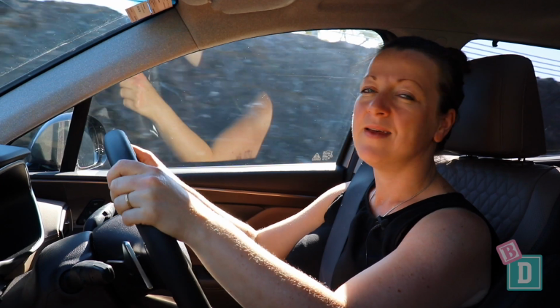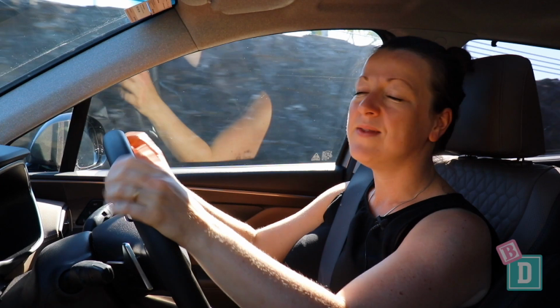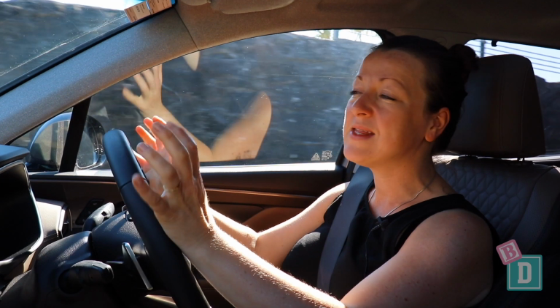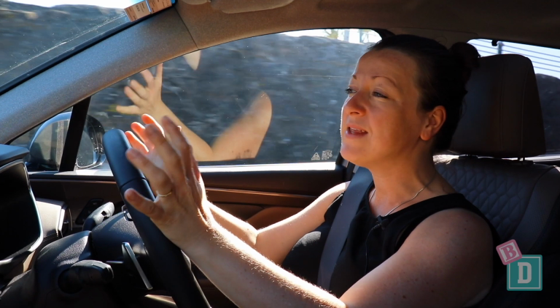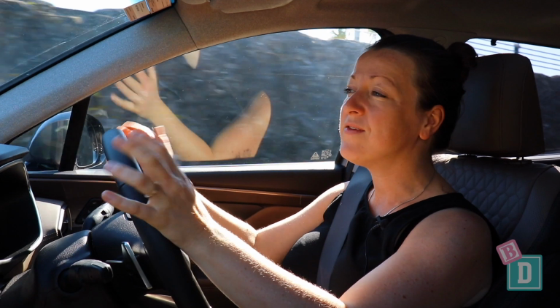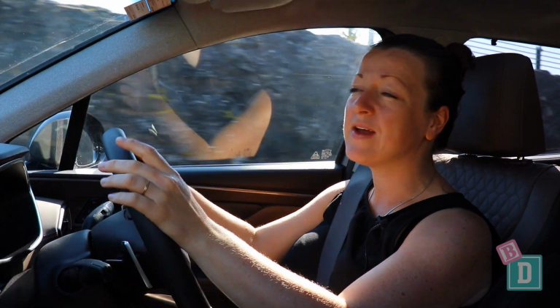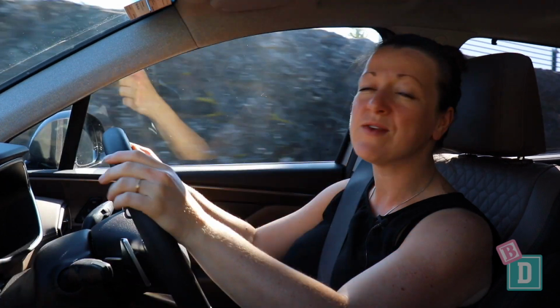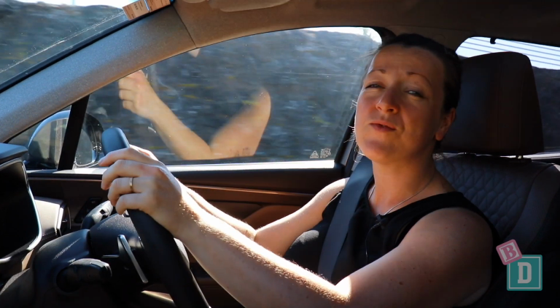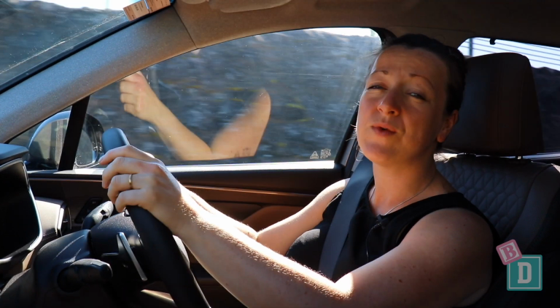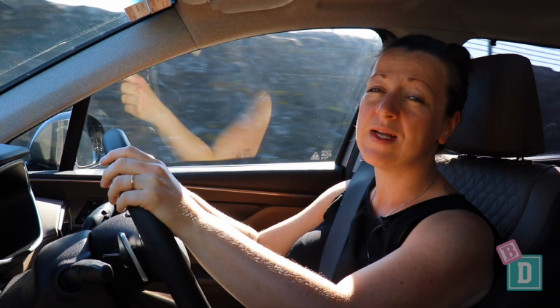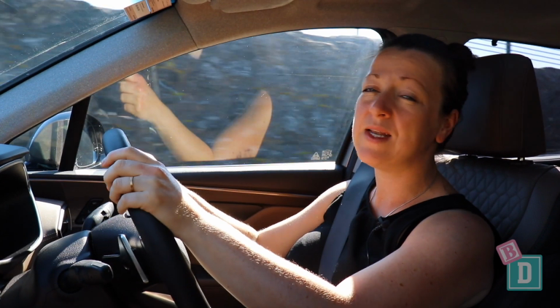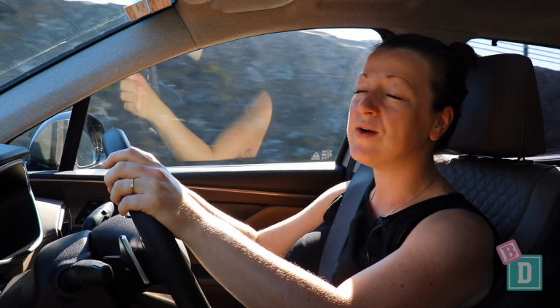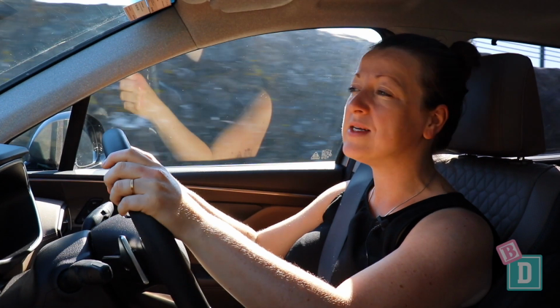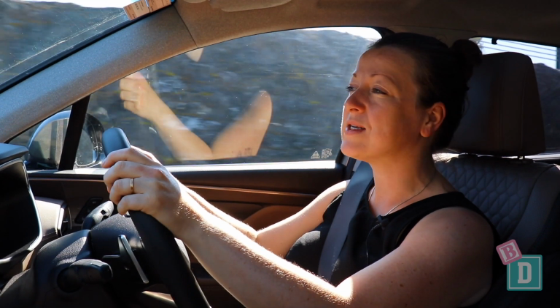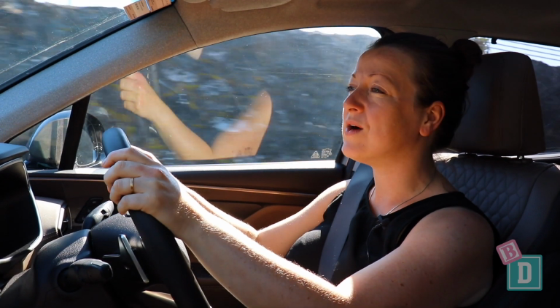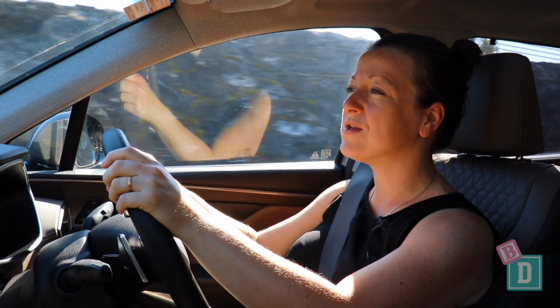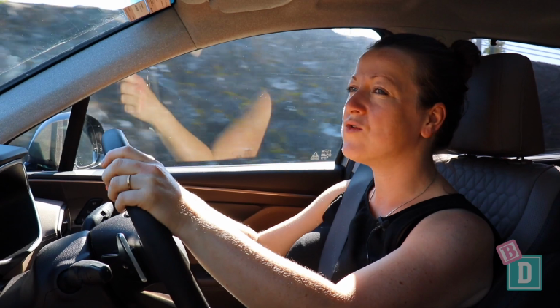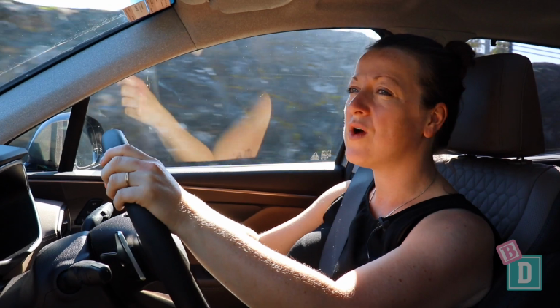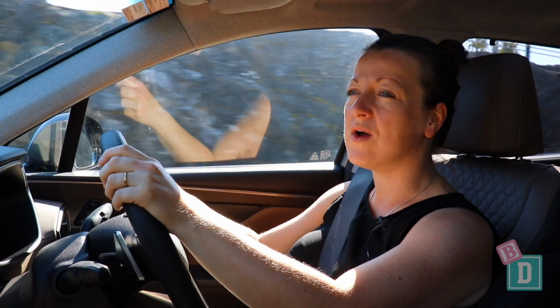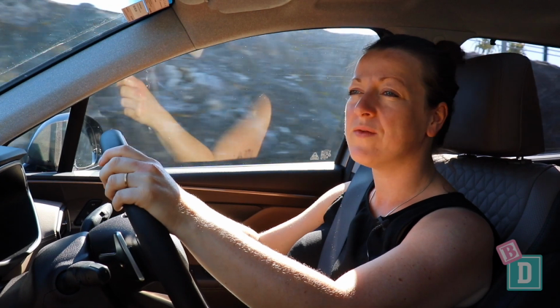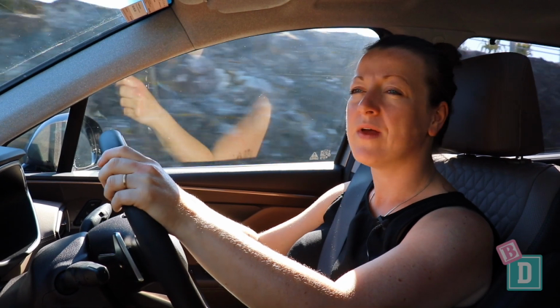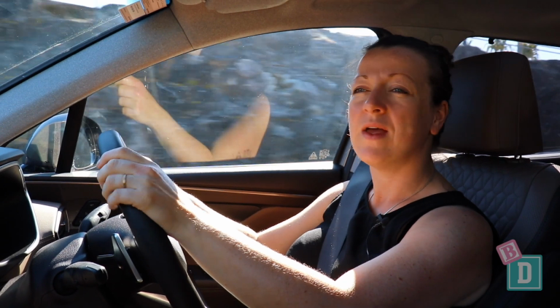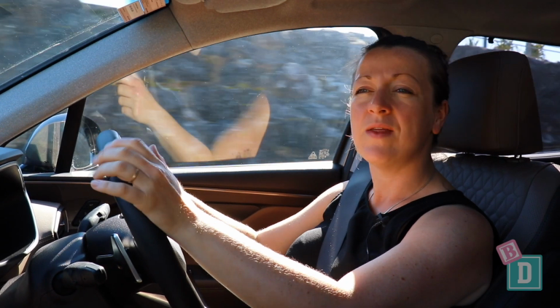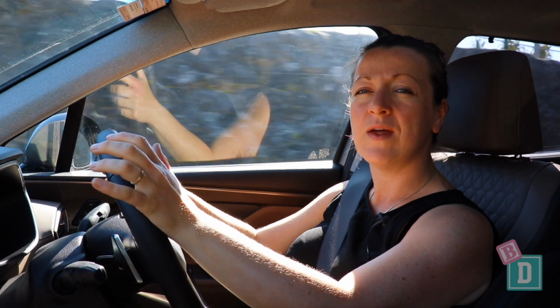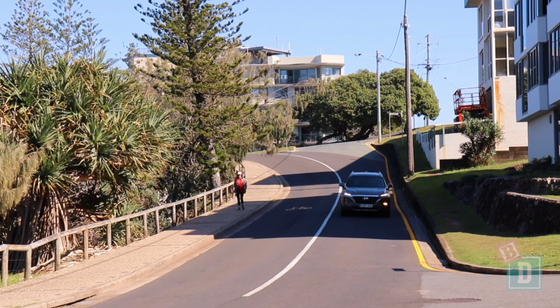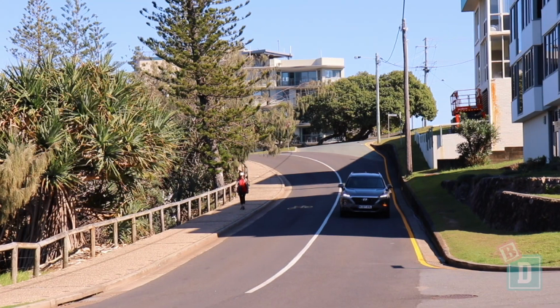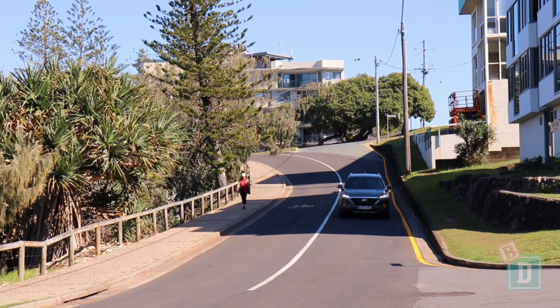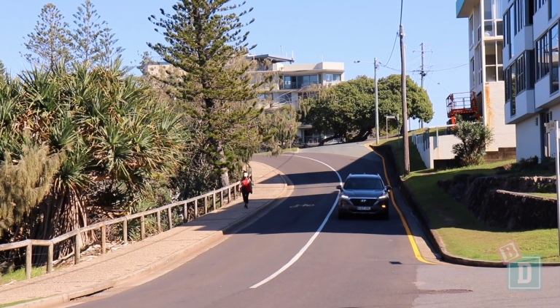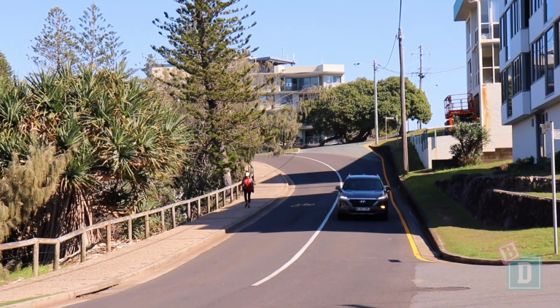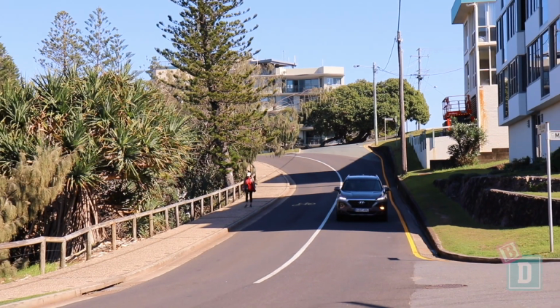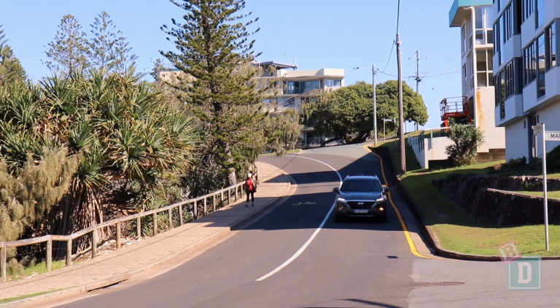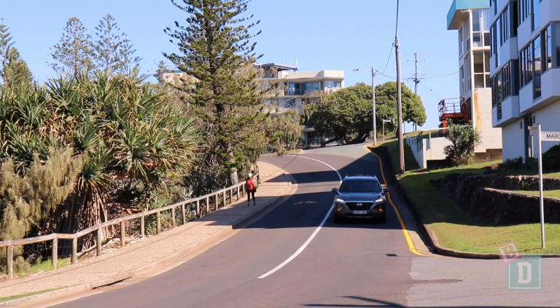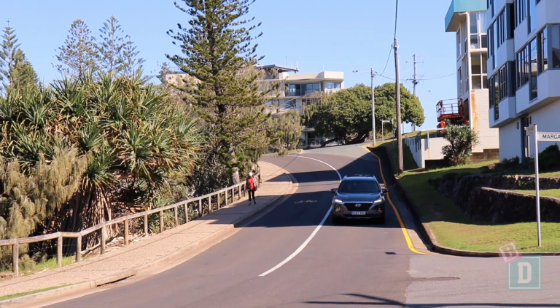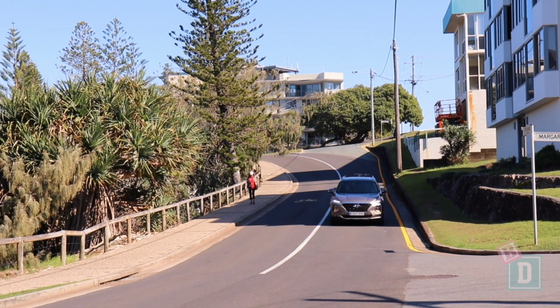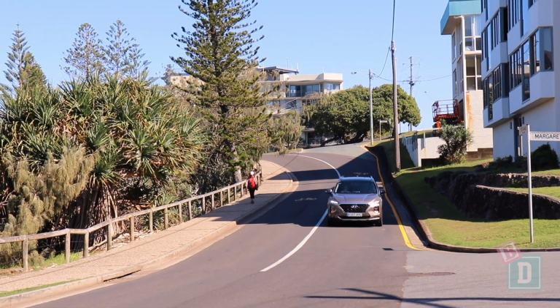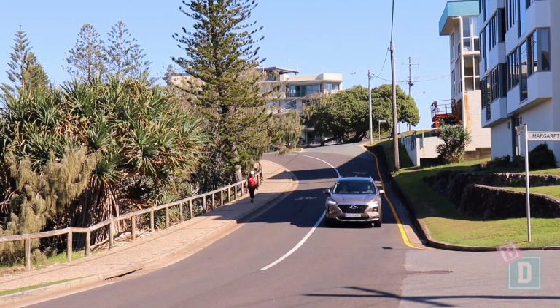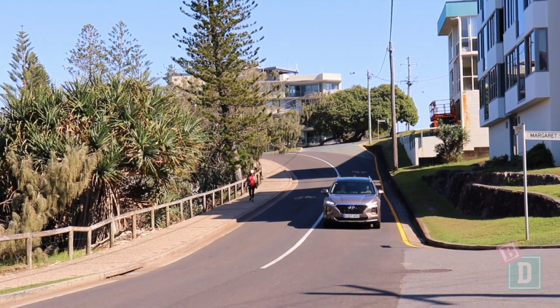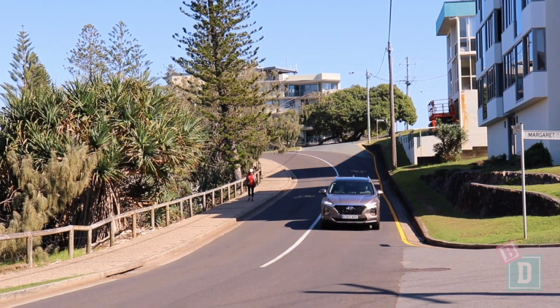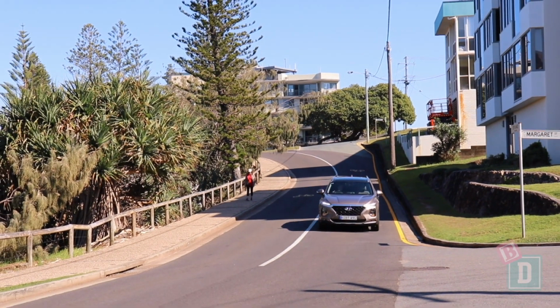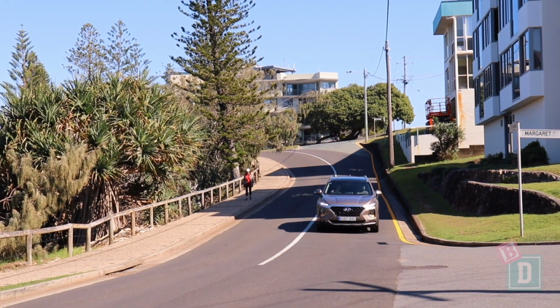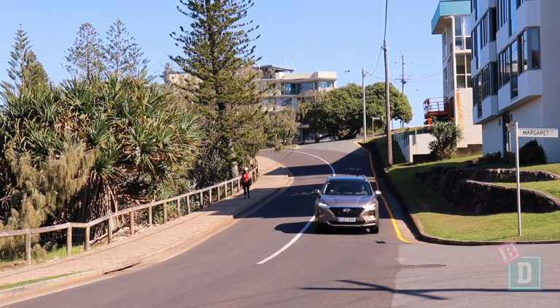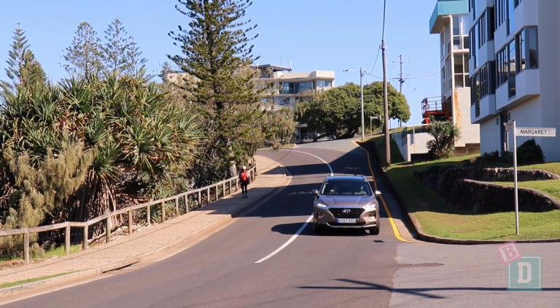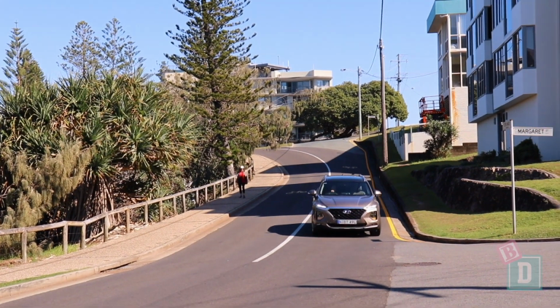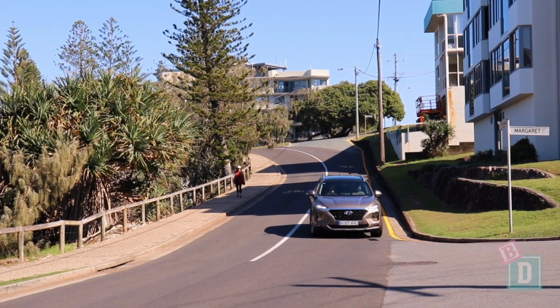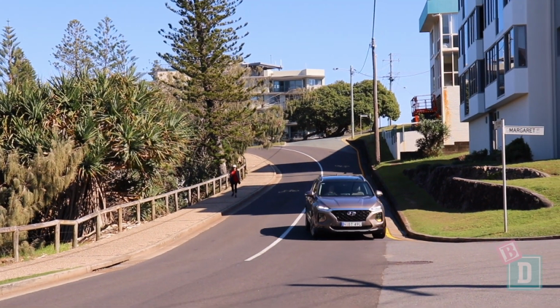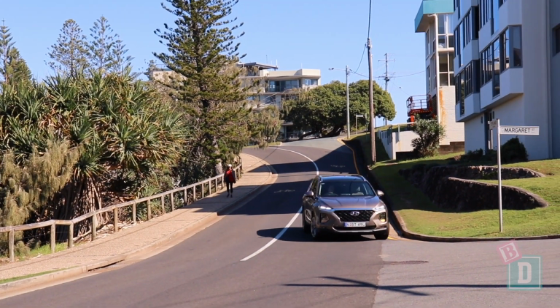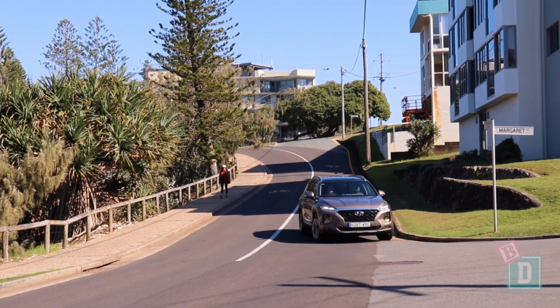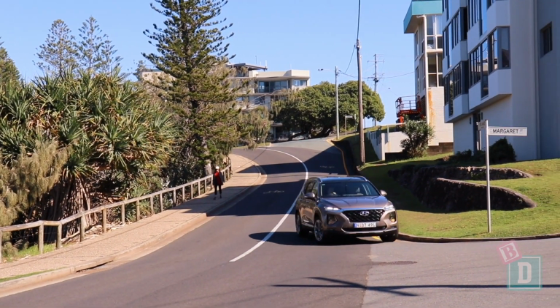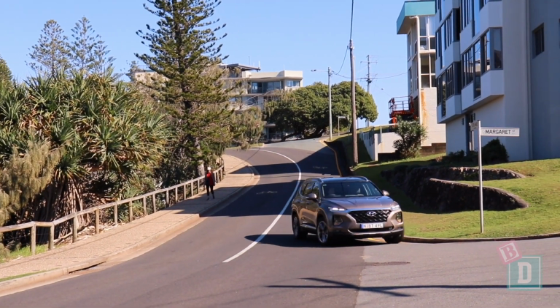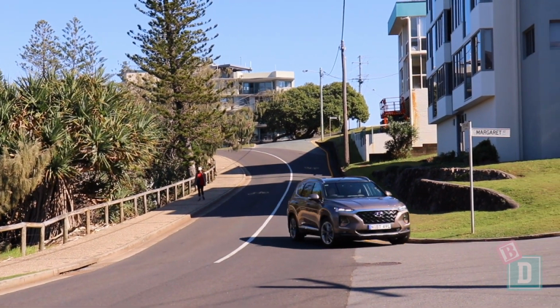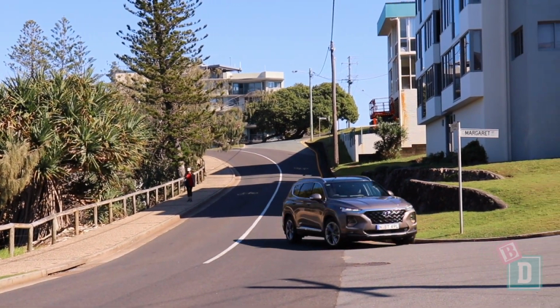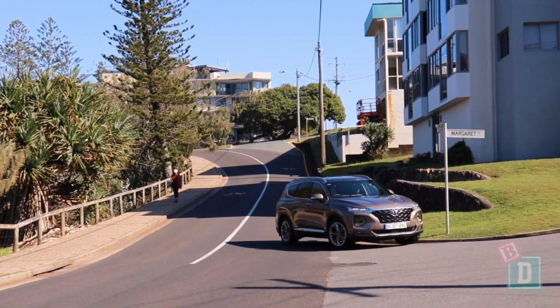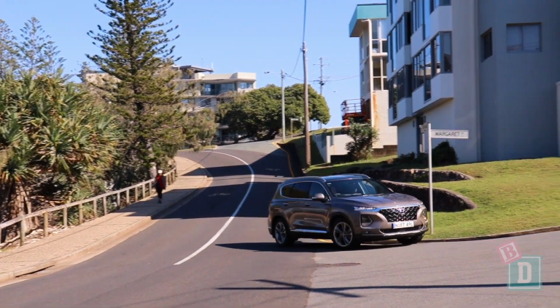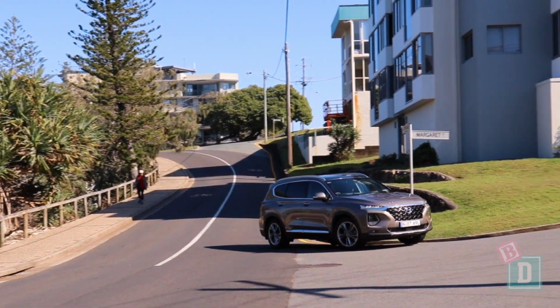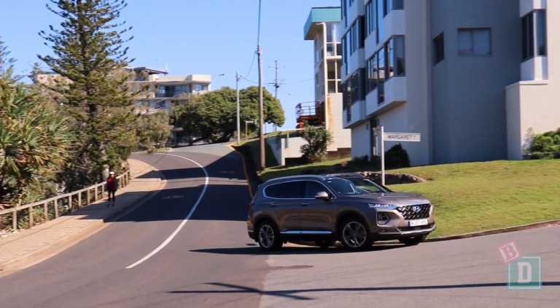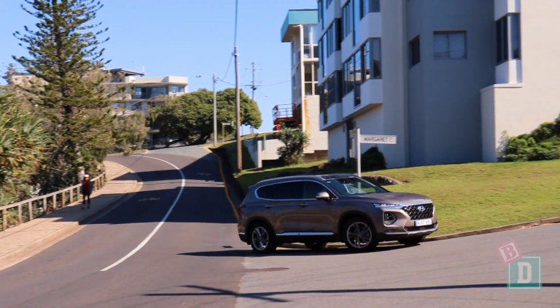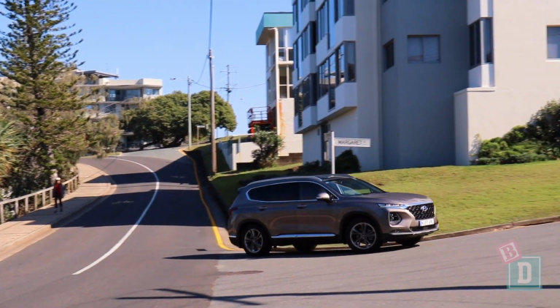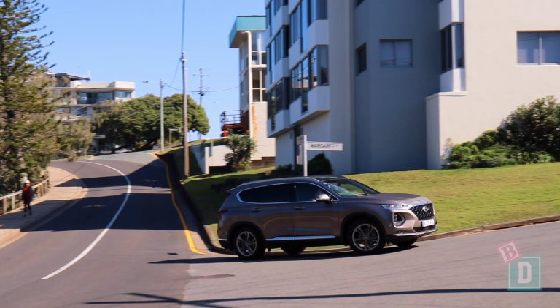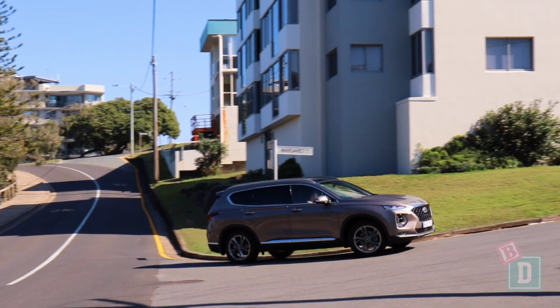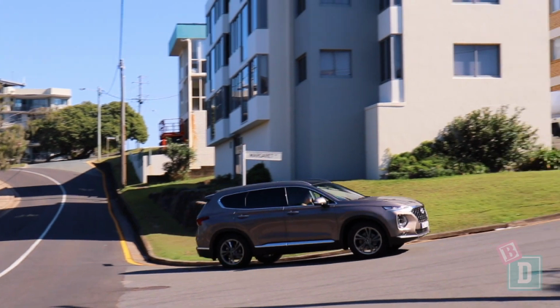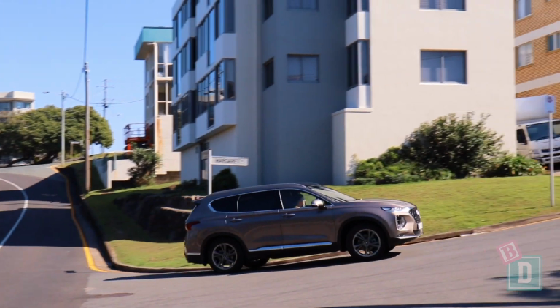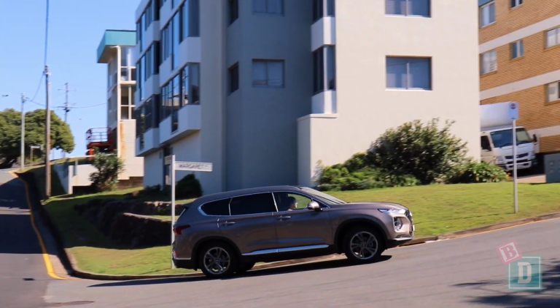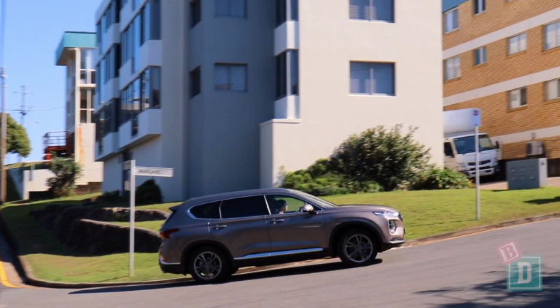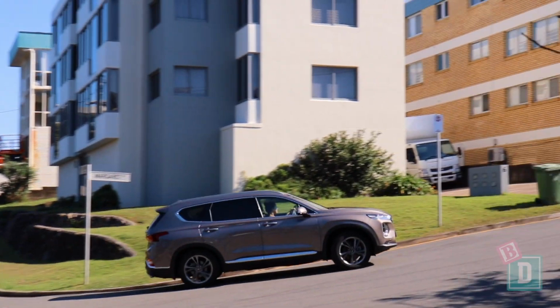The Santa Fe is a really nice car to drive. The only problem is the engine is just a little bit loud and really disrupts the journey.